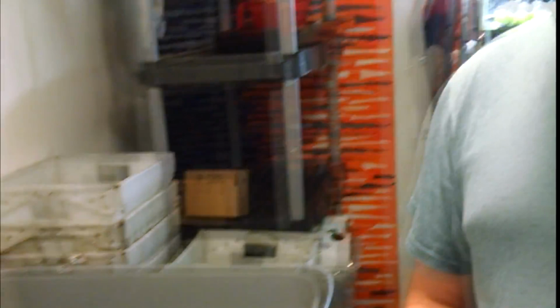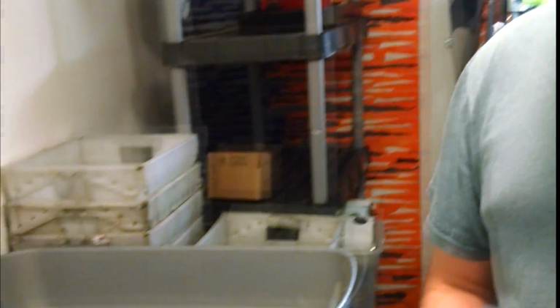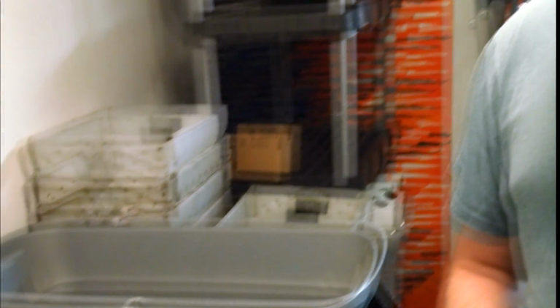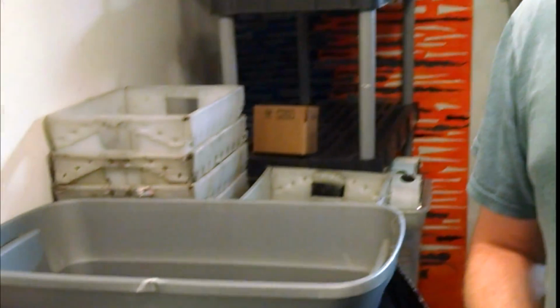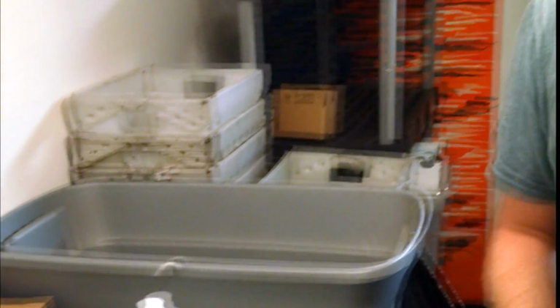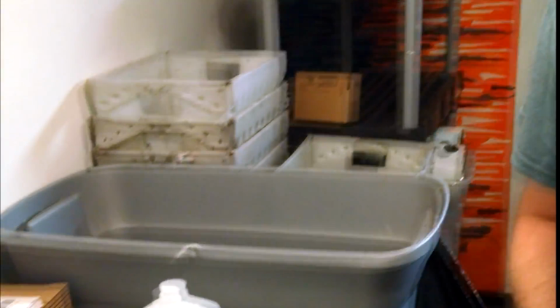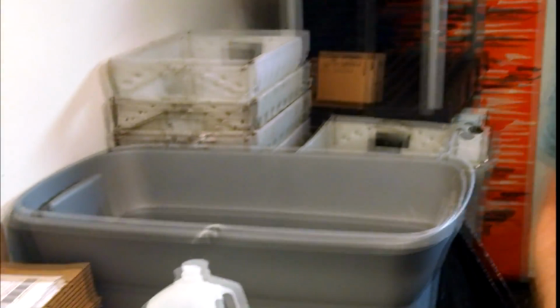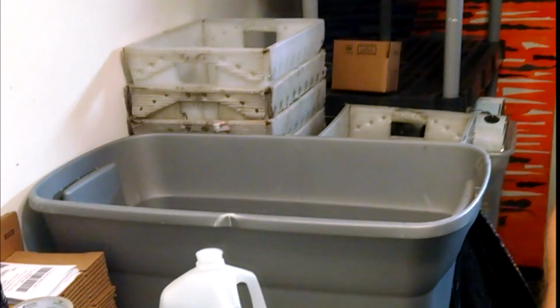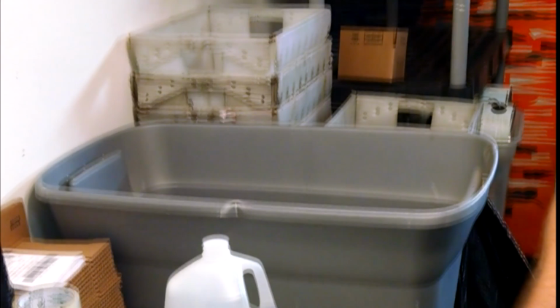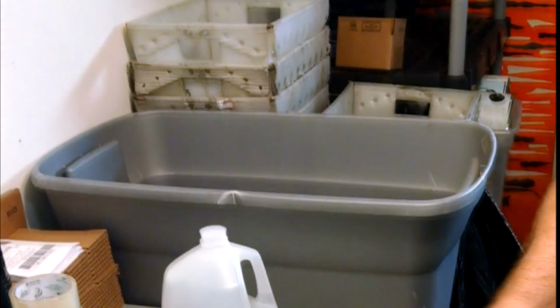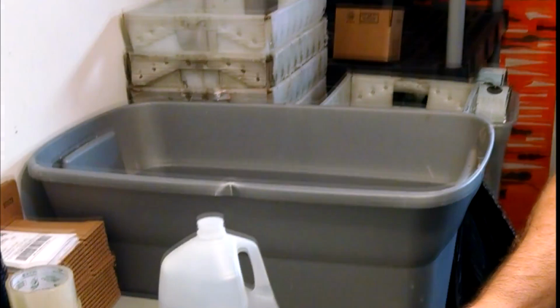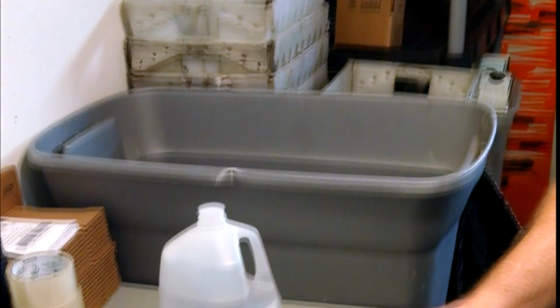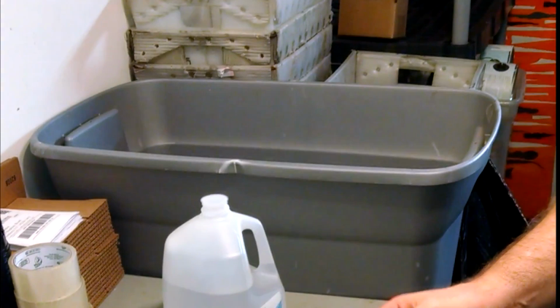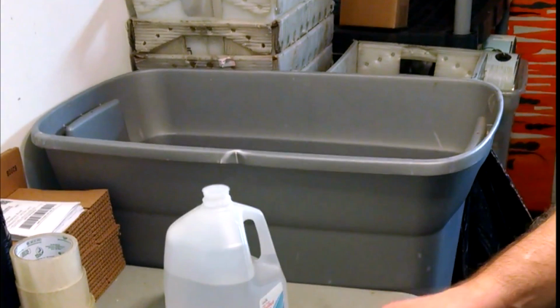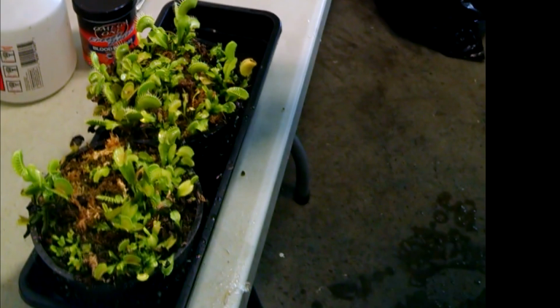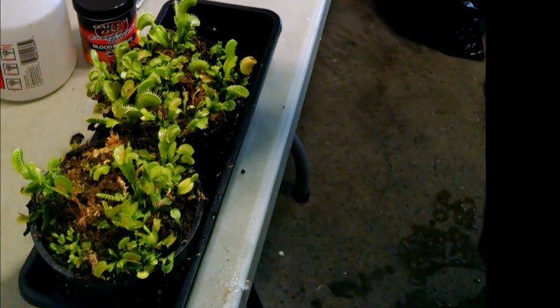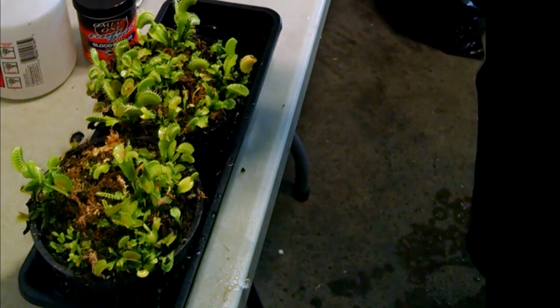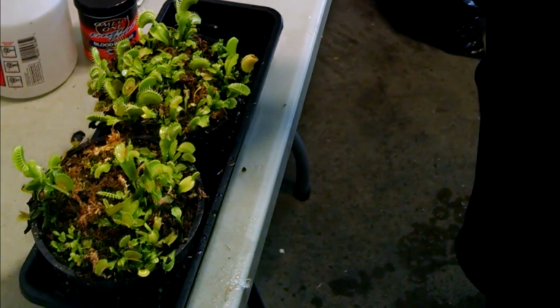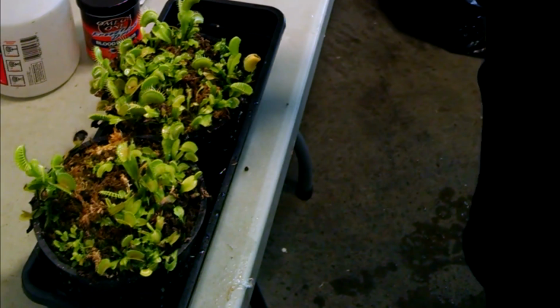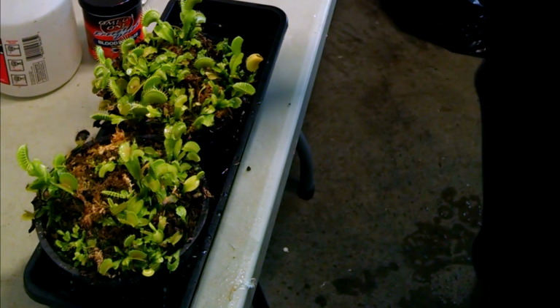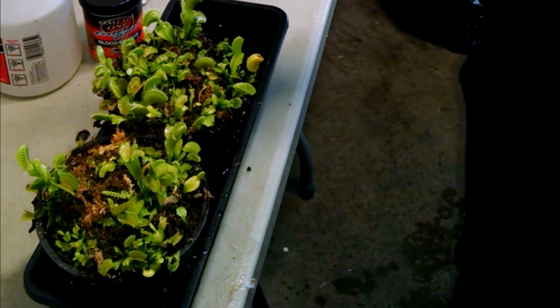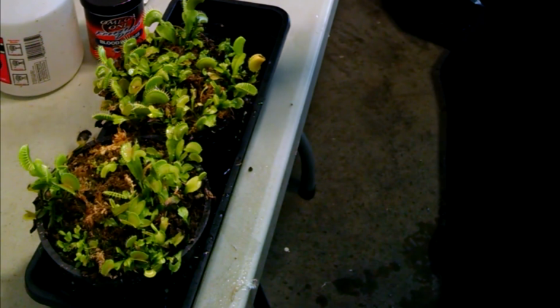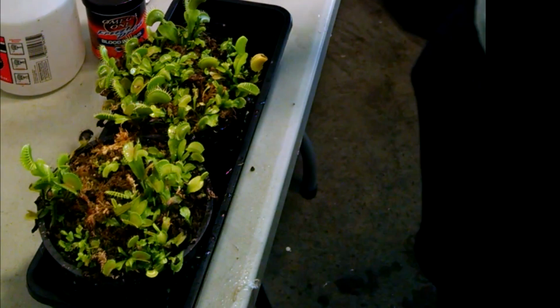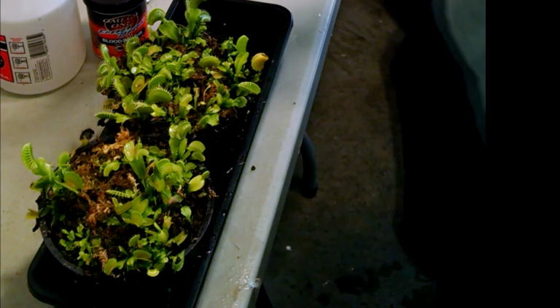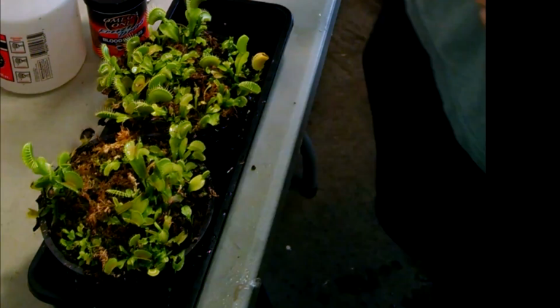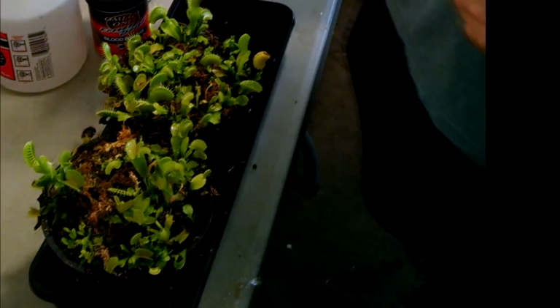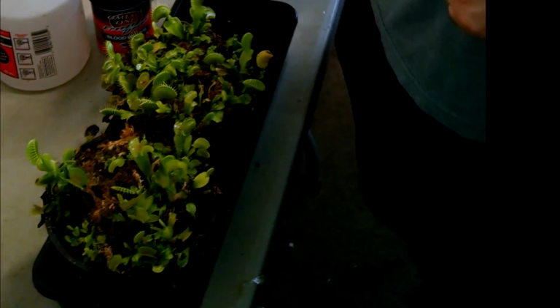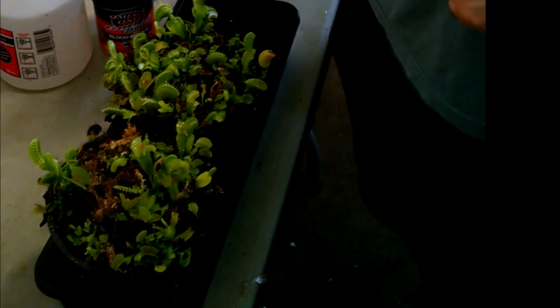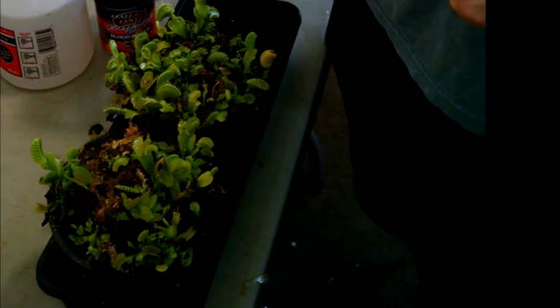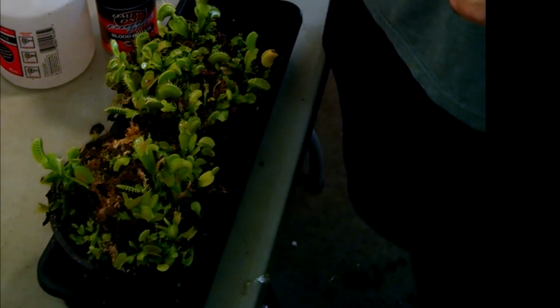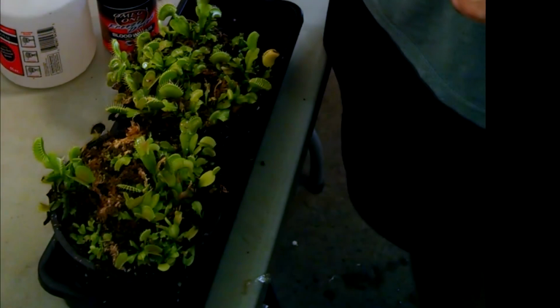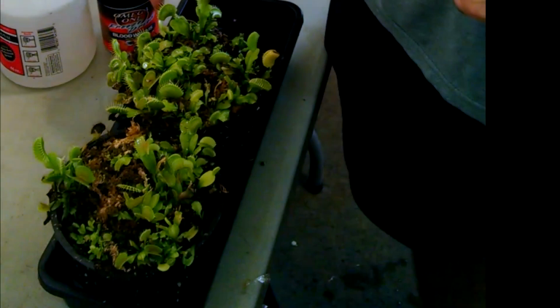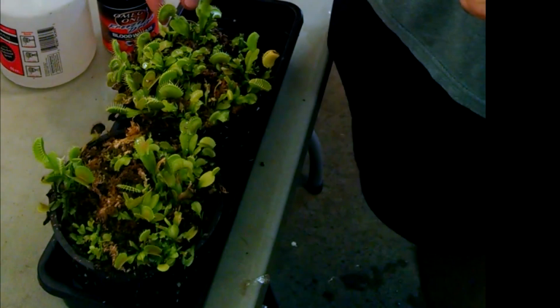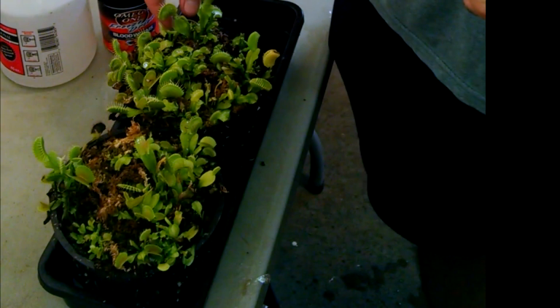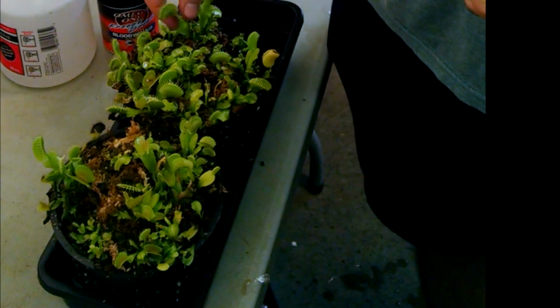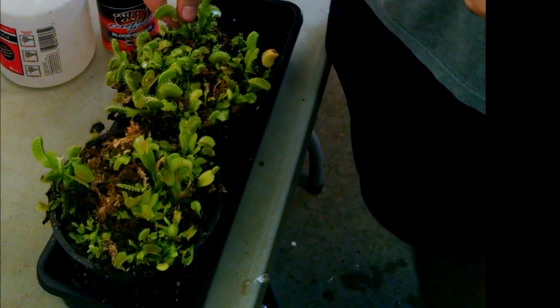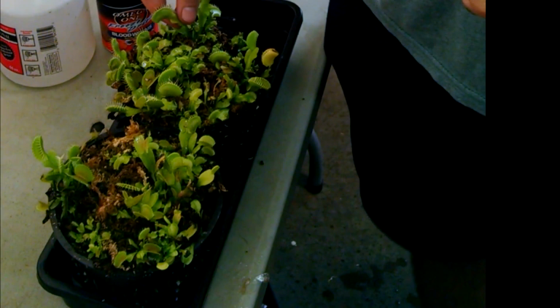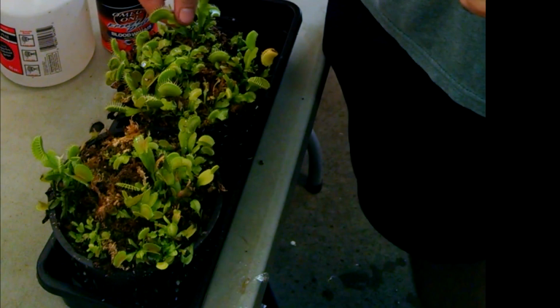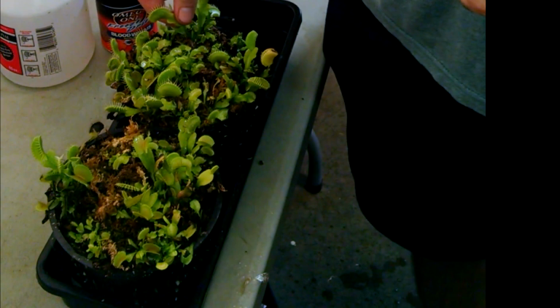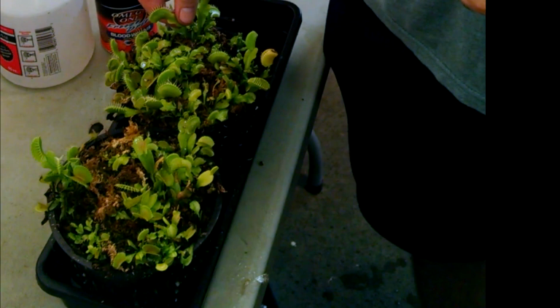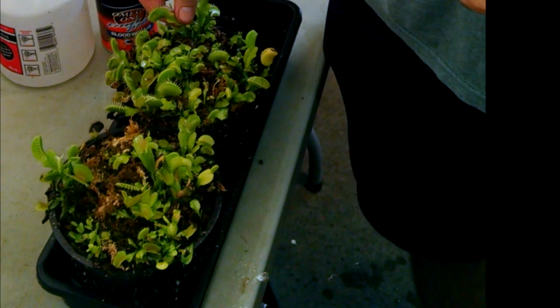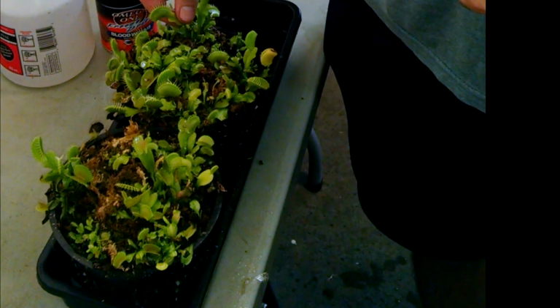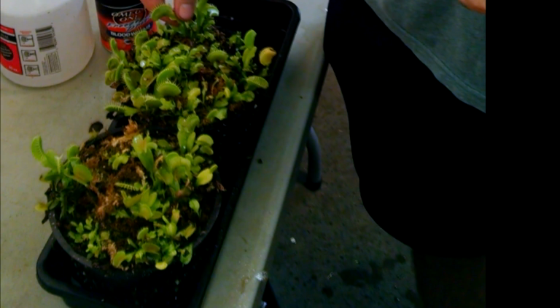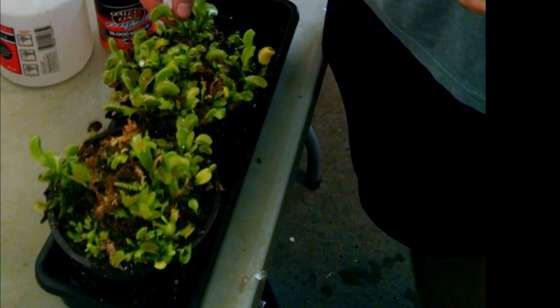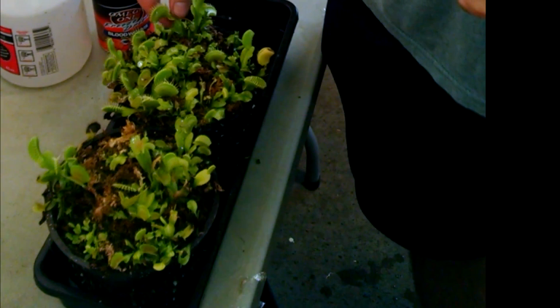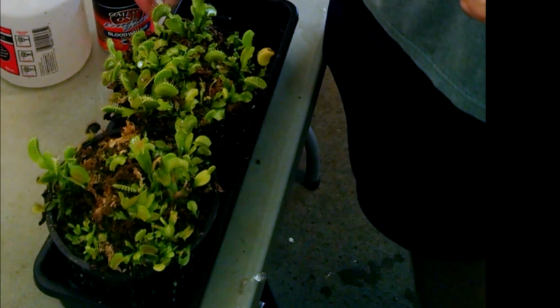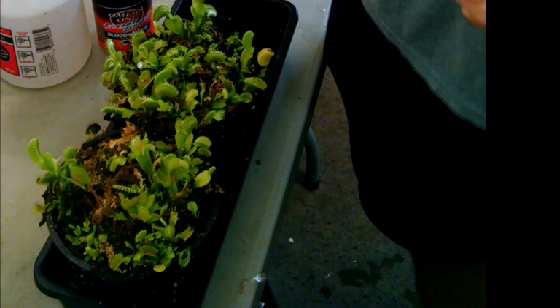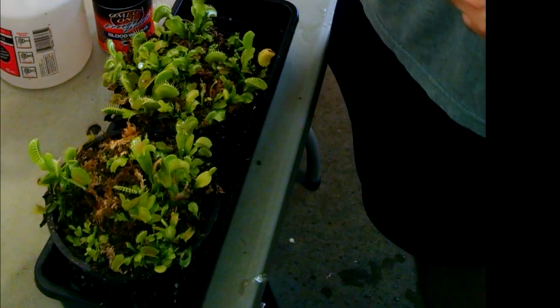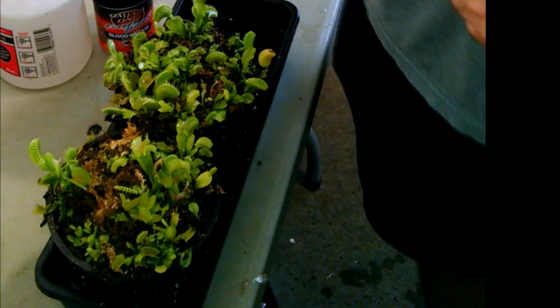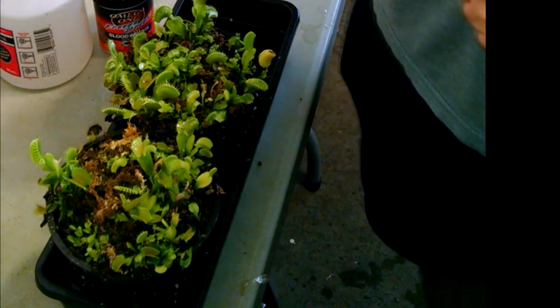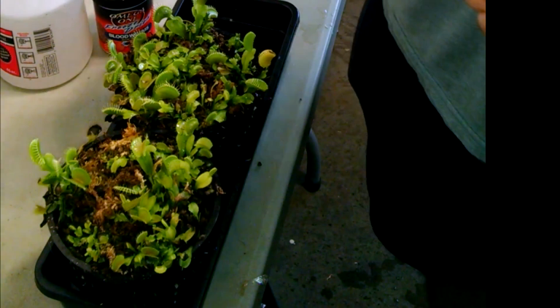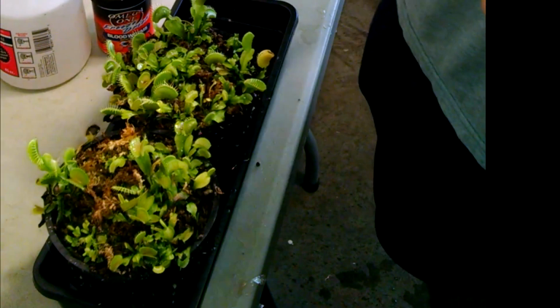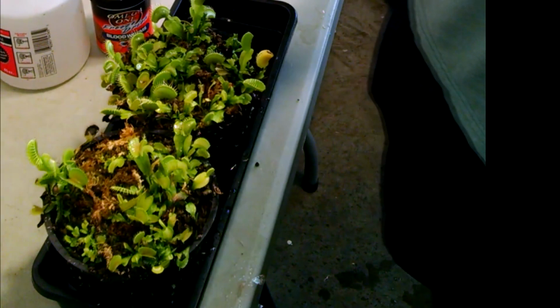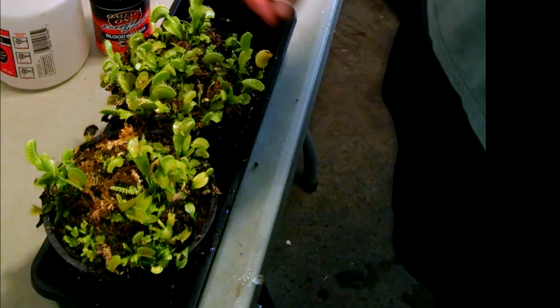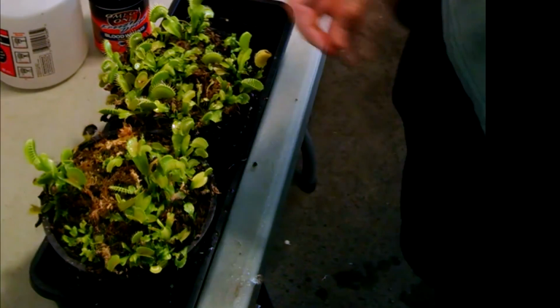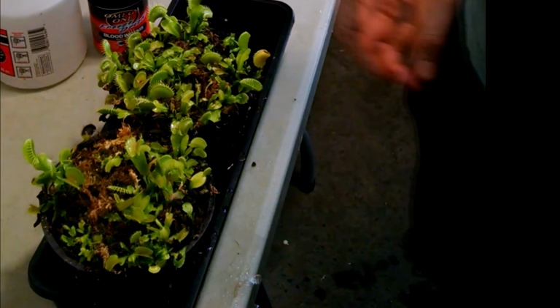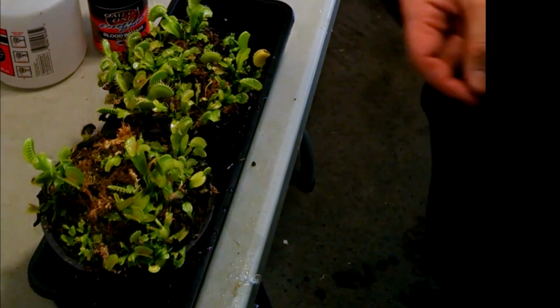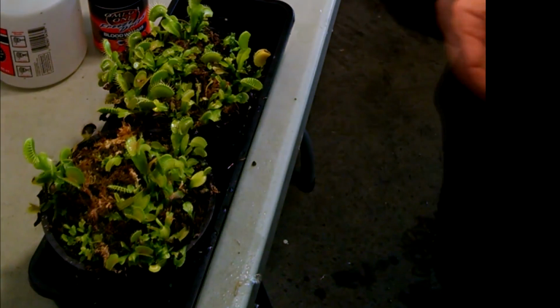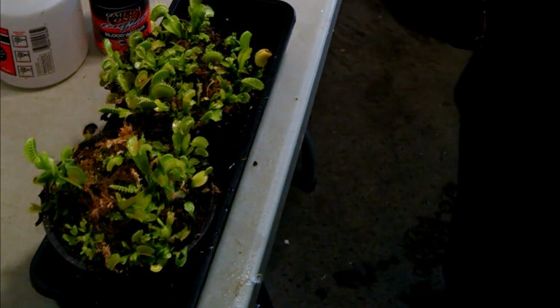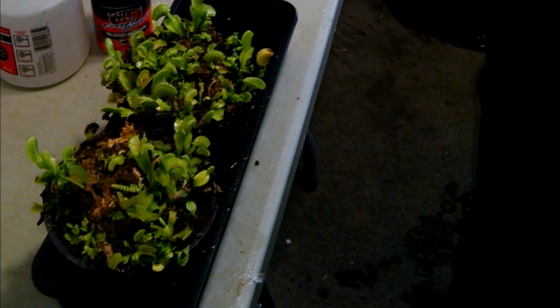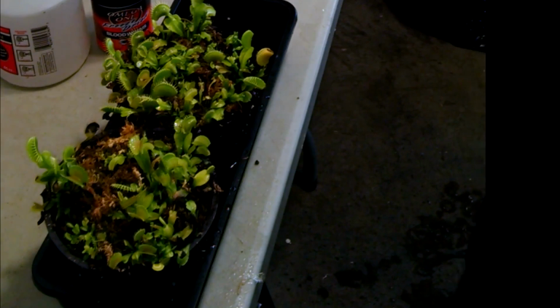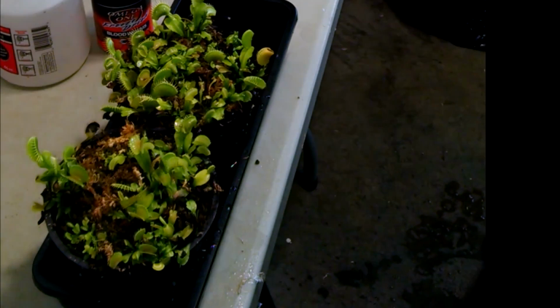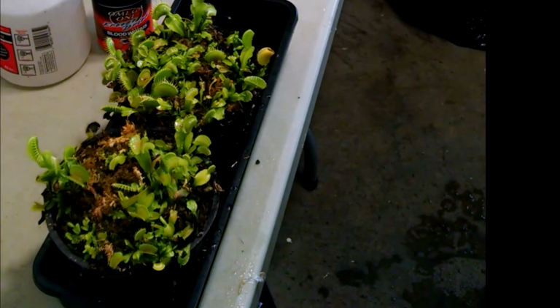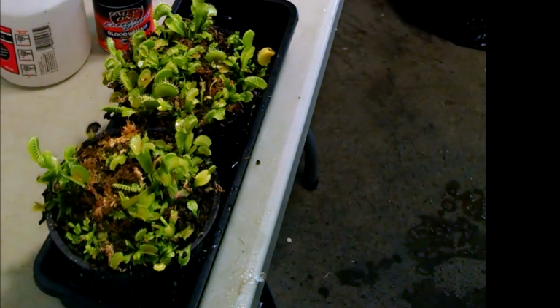Most Venus flytraps that are bought and sold in the United States are being grown in tissue culture.